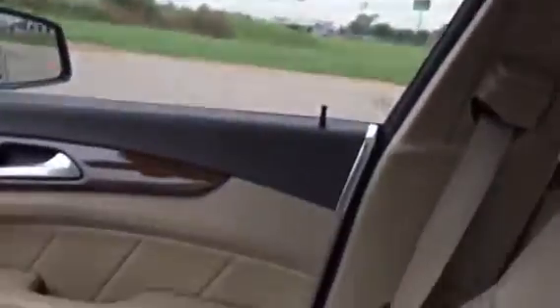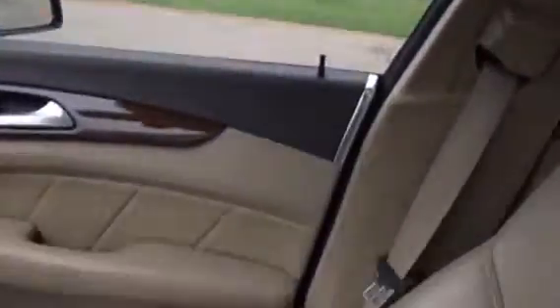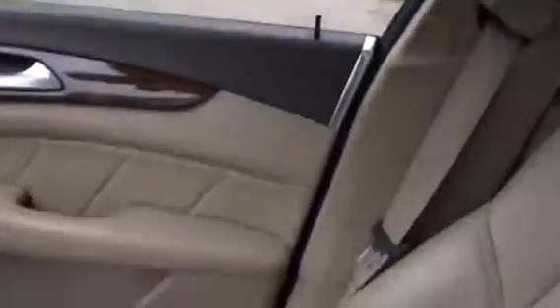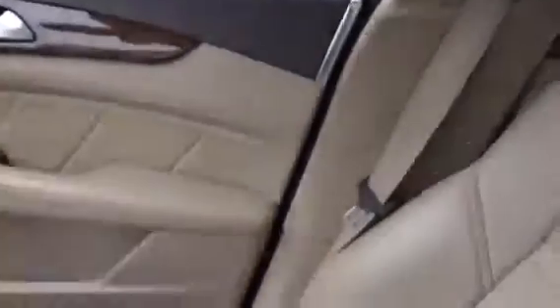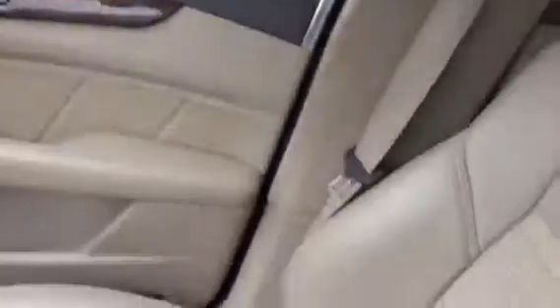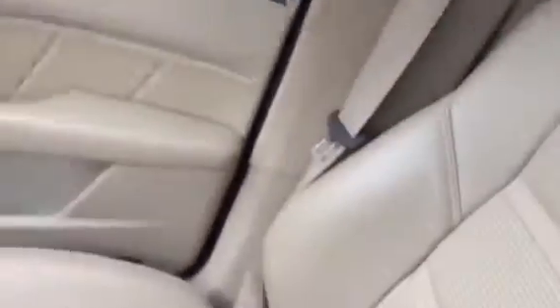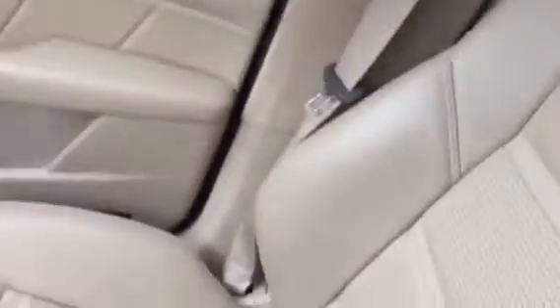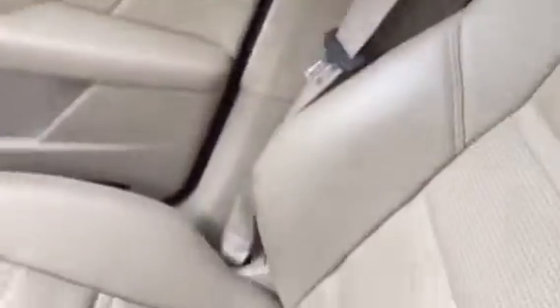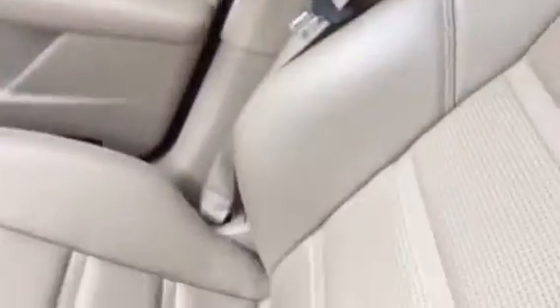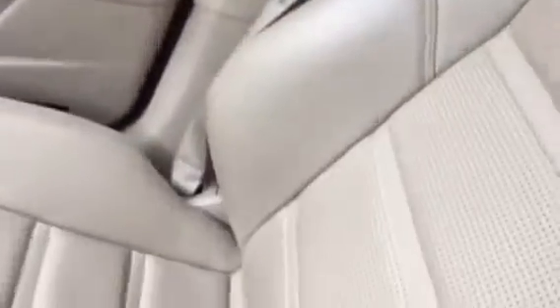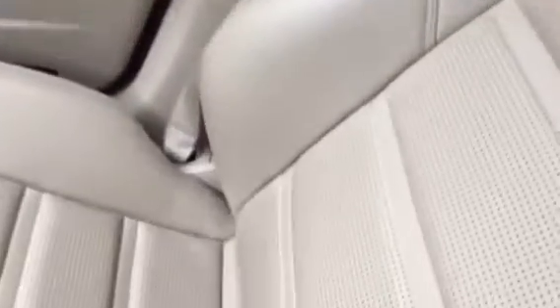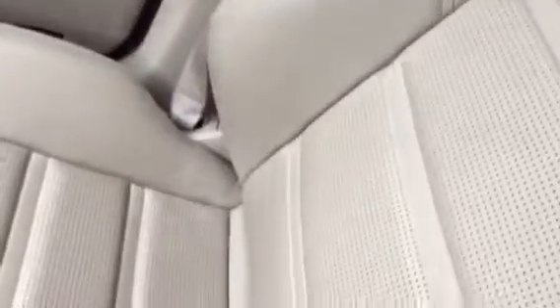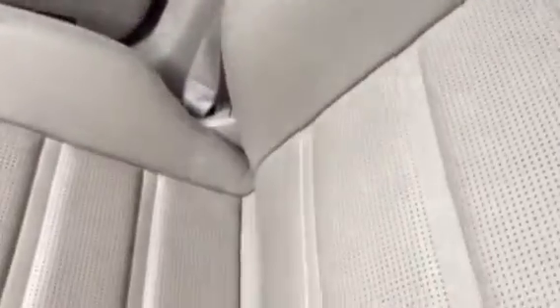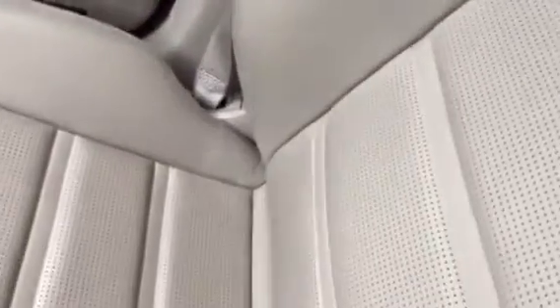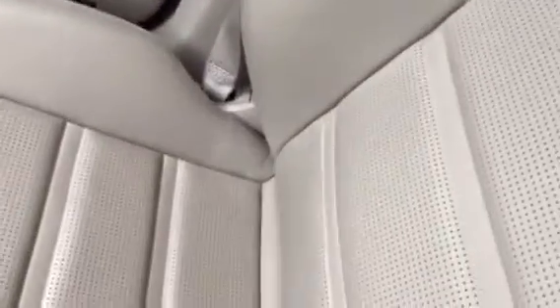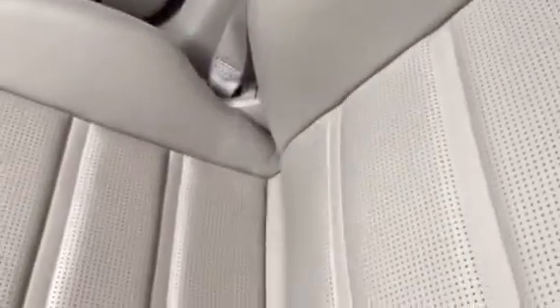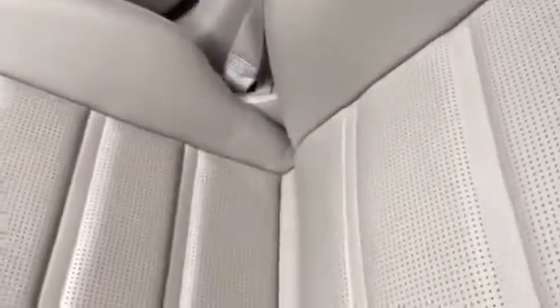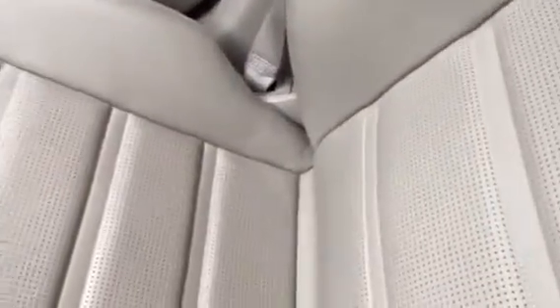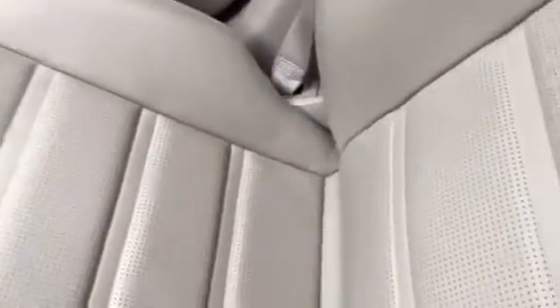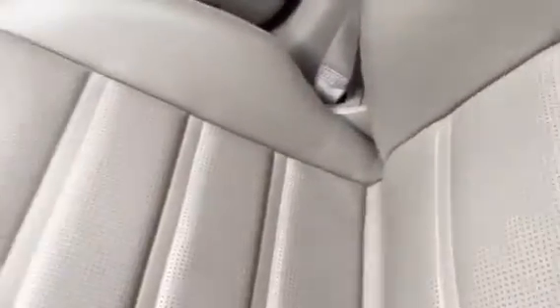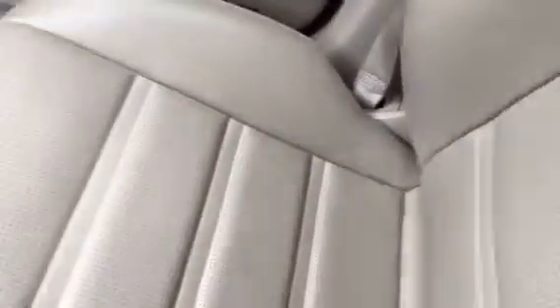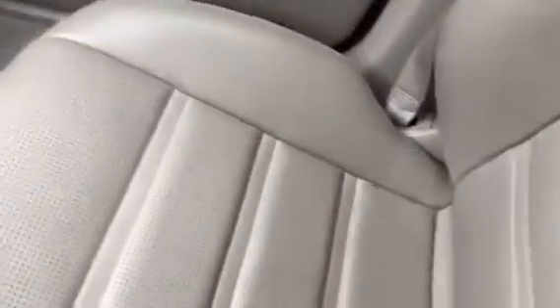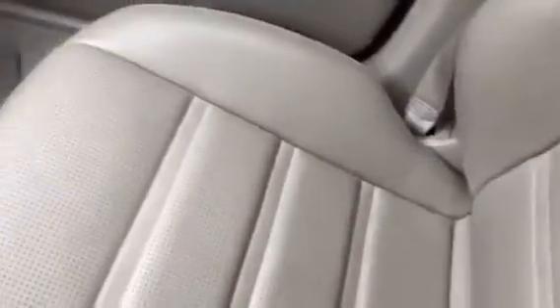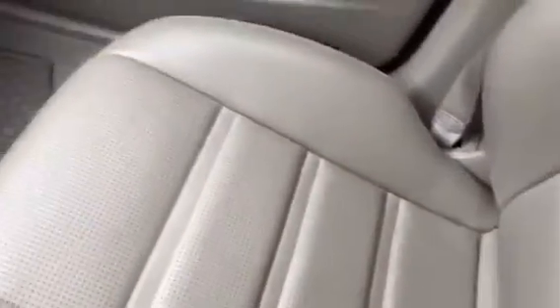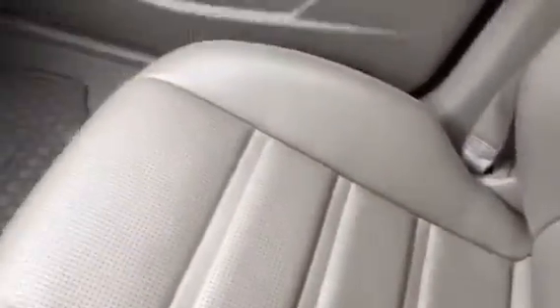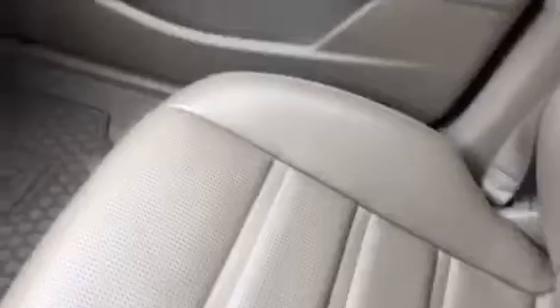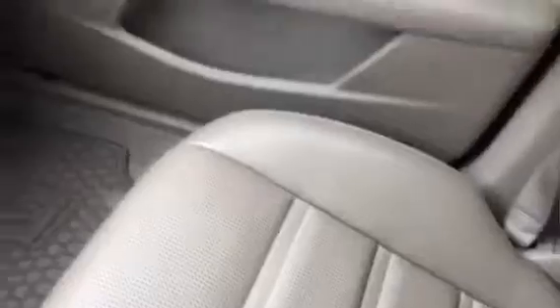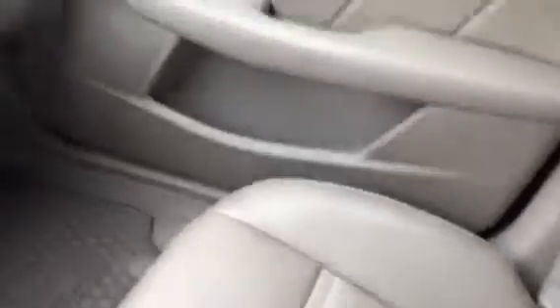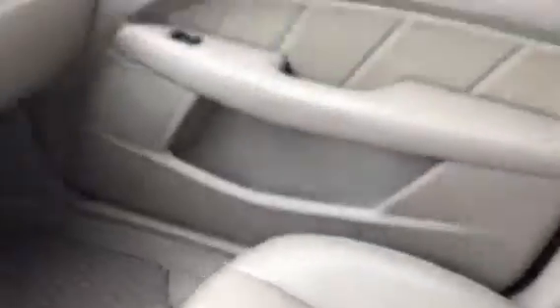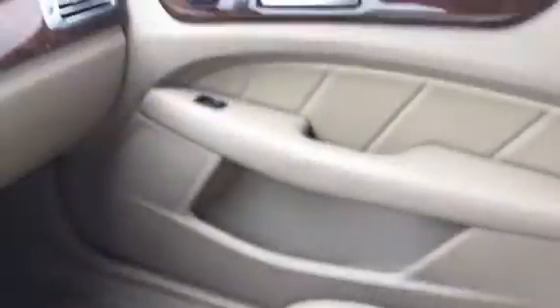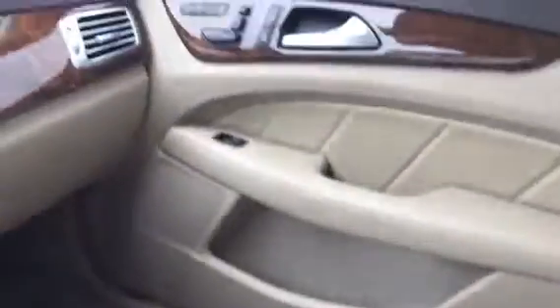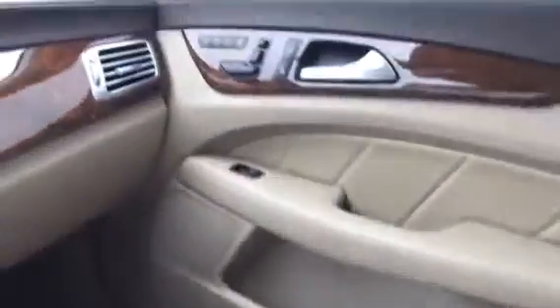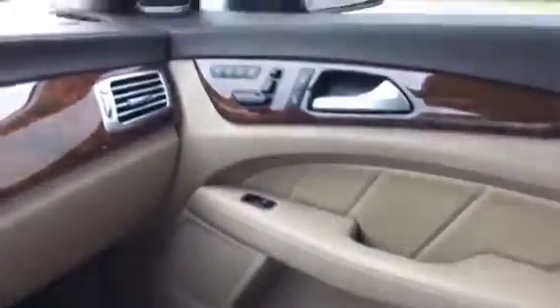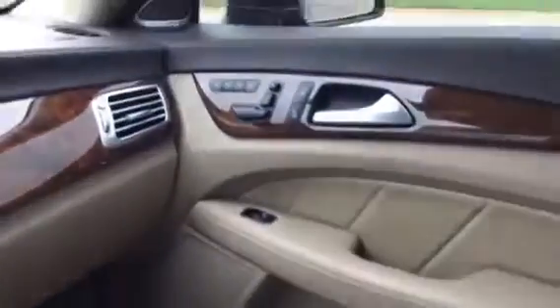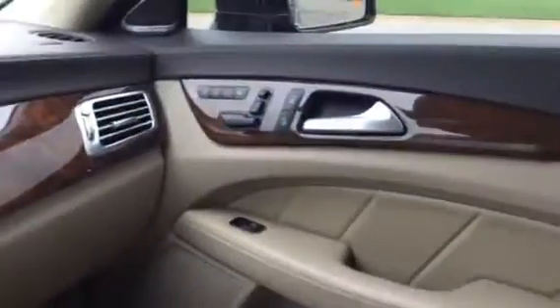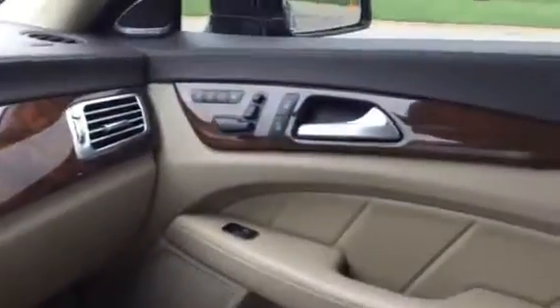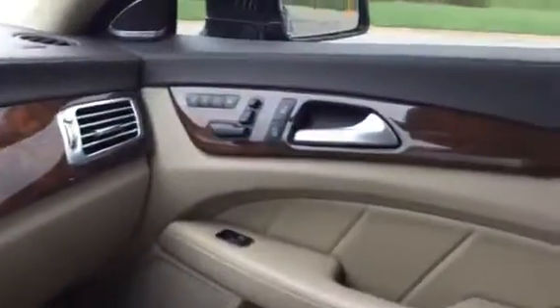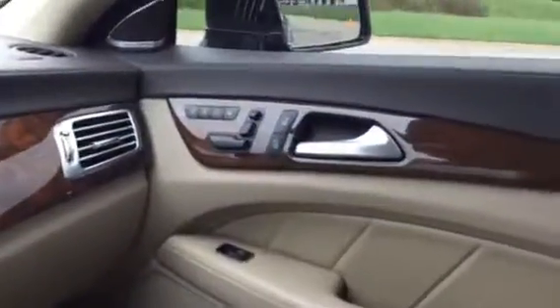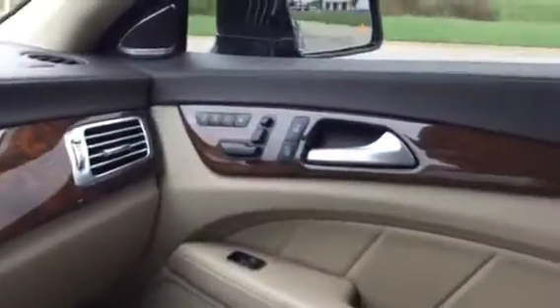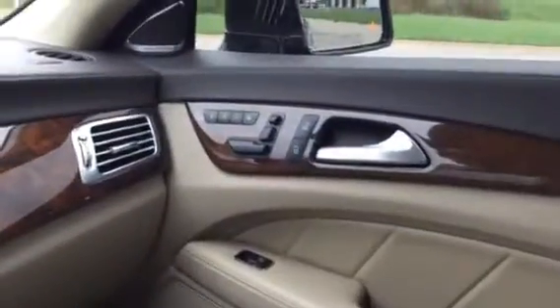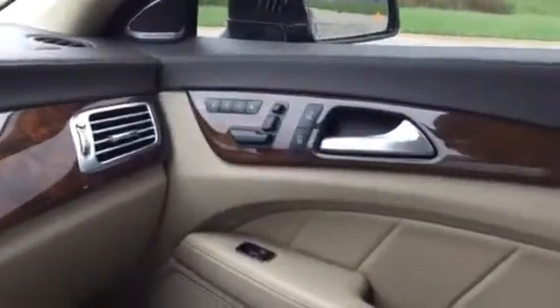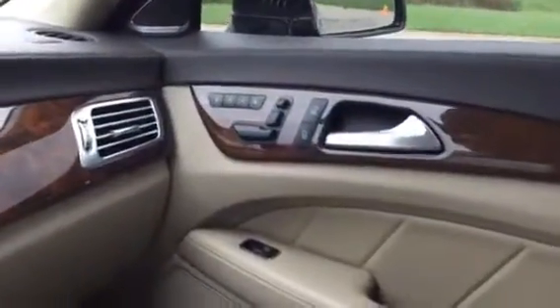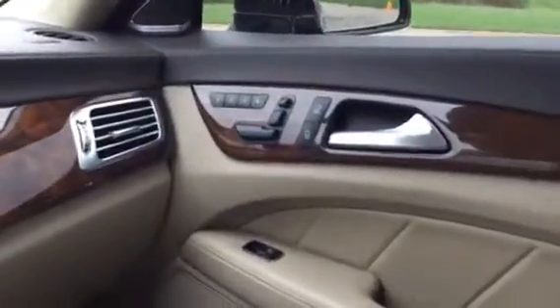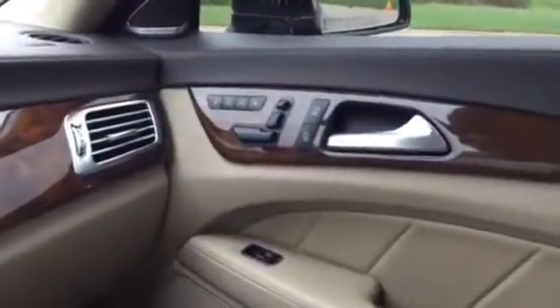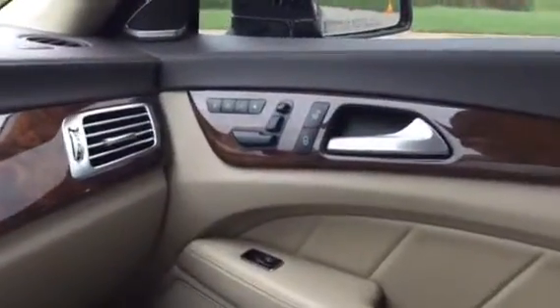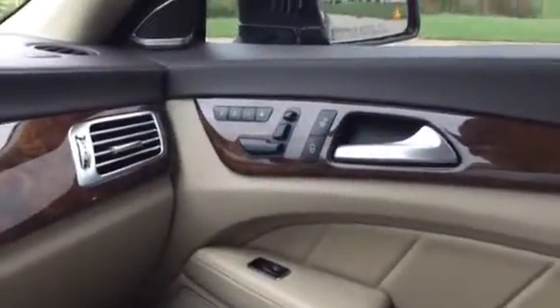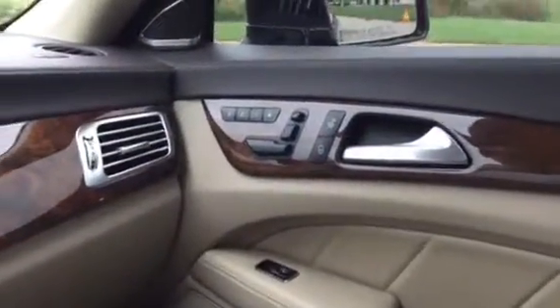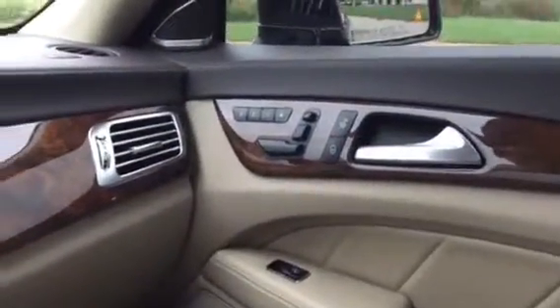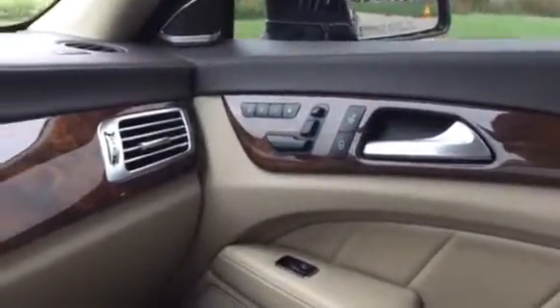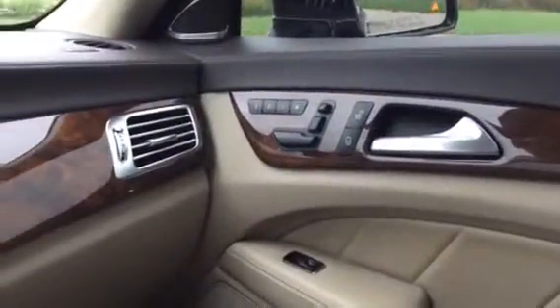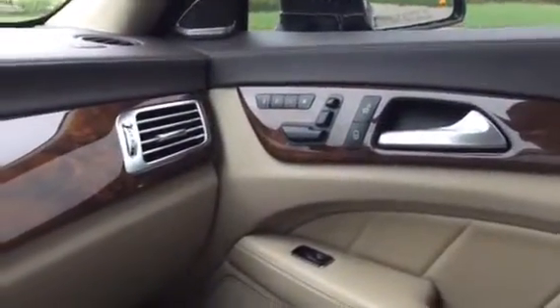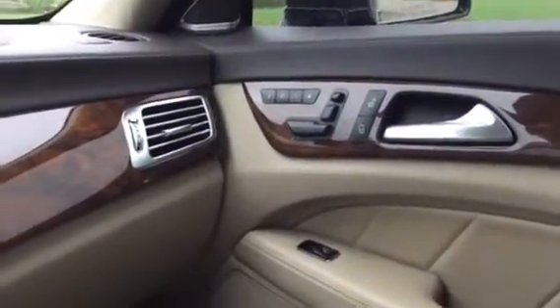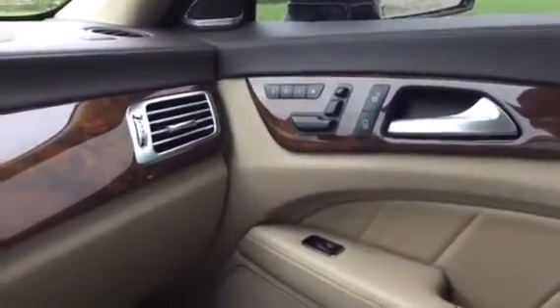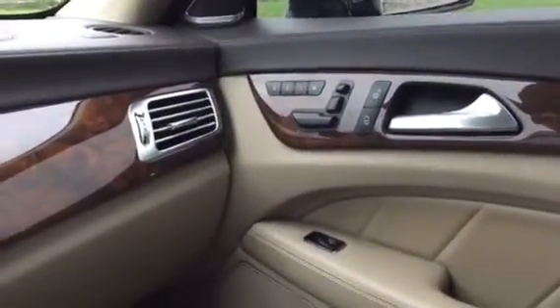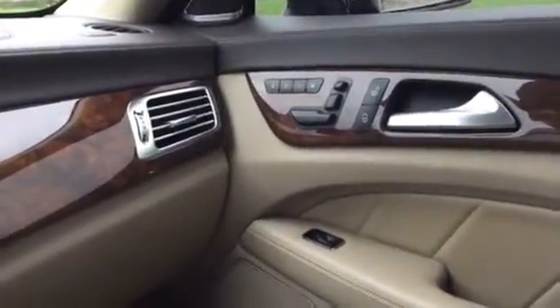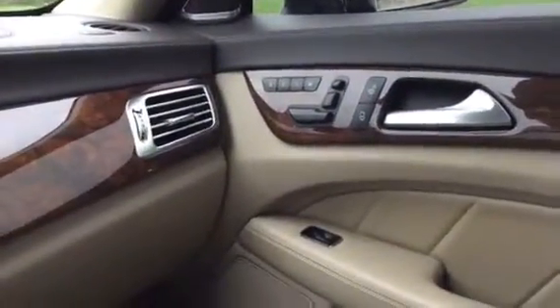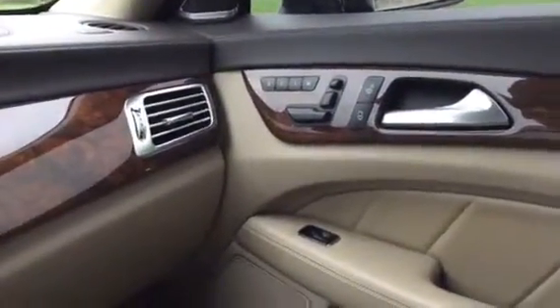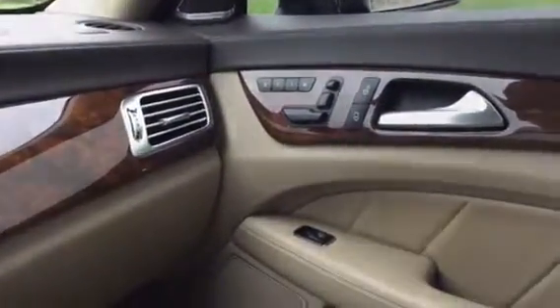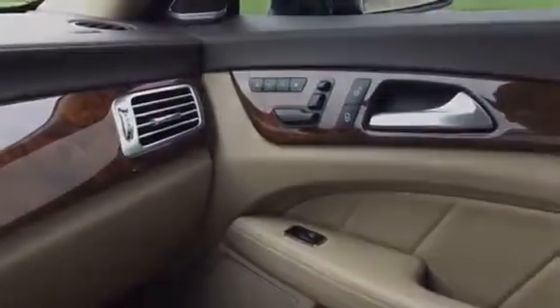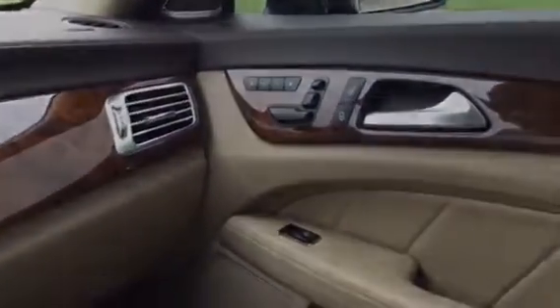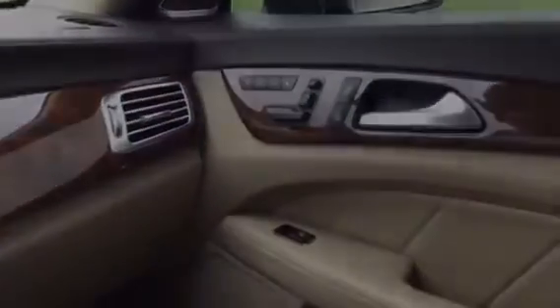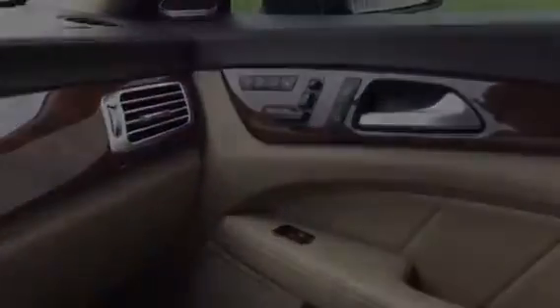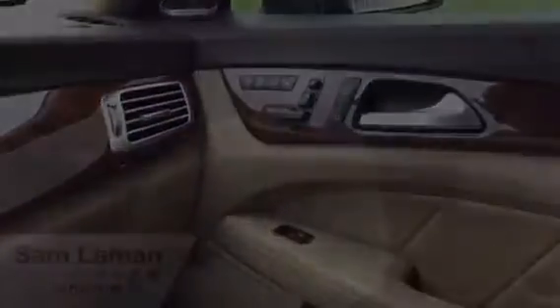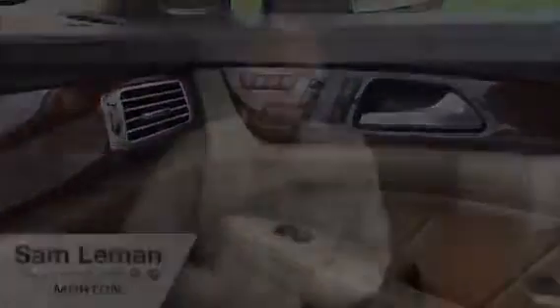This car is as good looking as you think it is. You've got memory seats on the passenger side. Call me on this one.